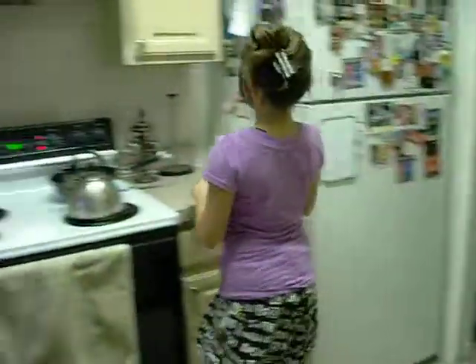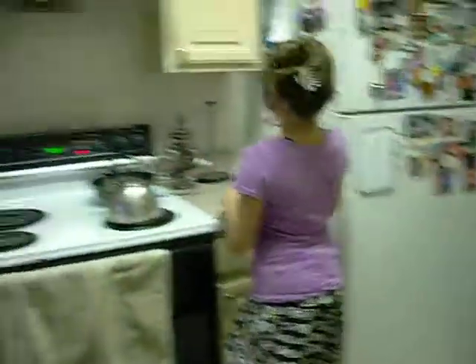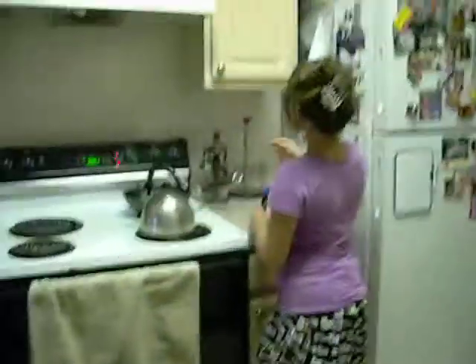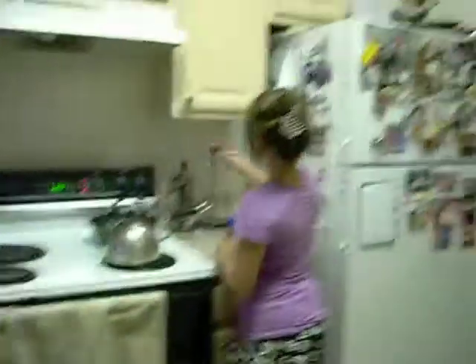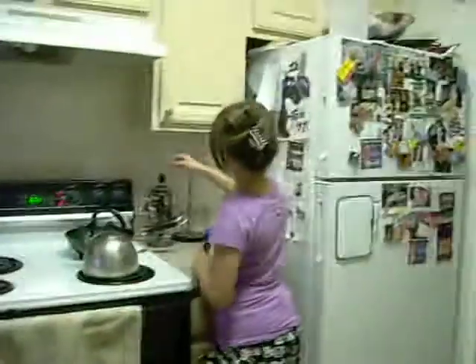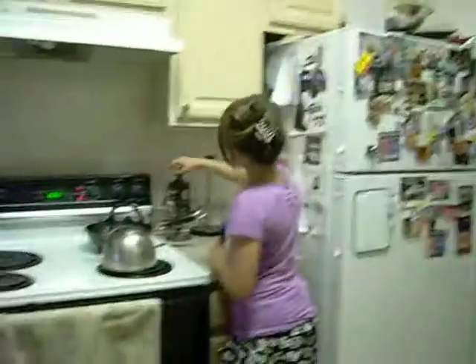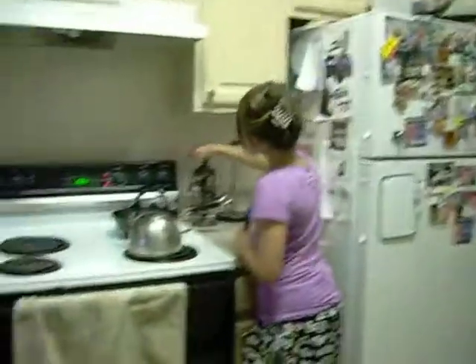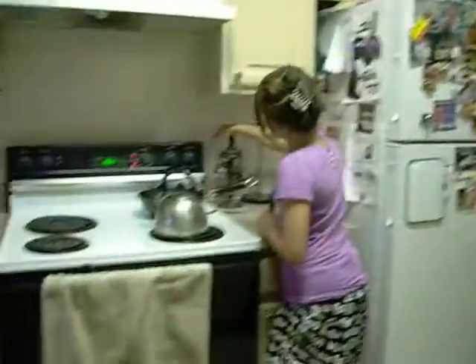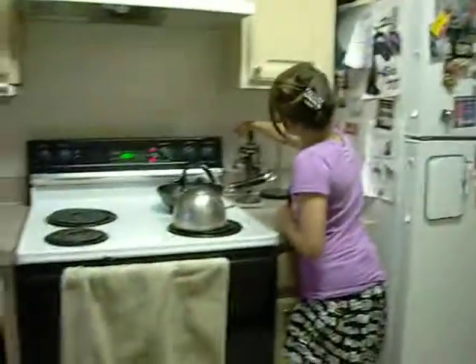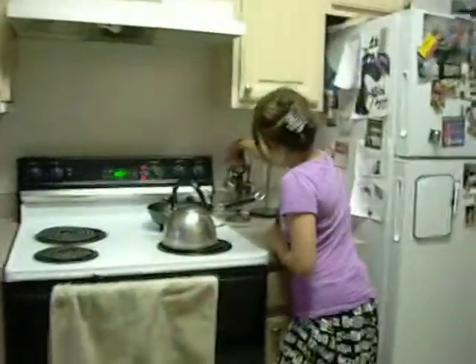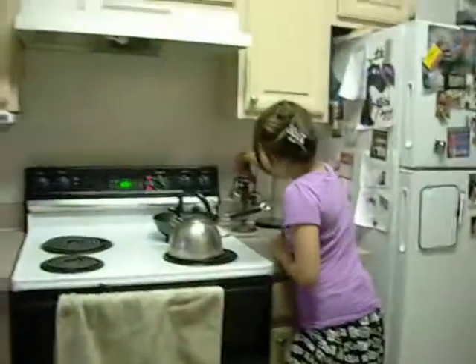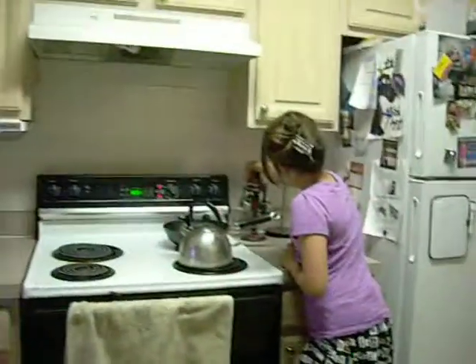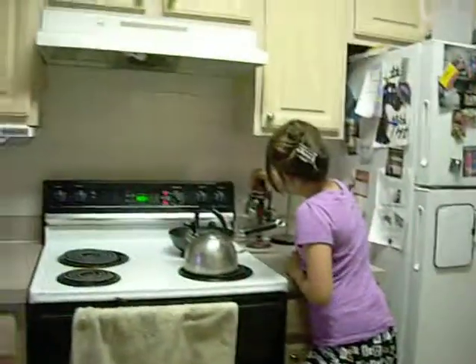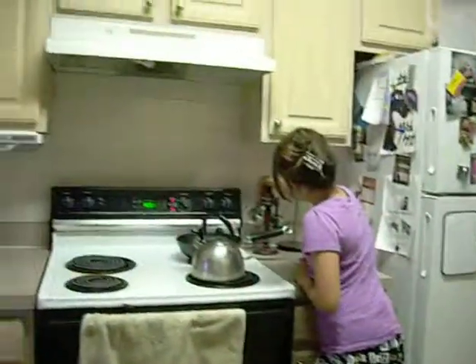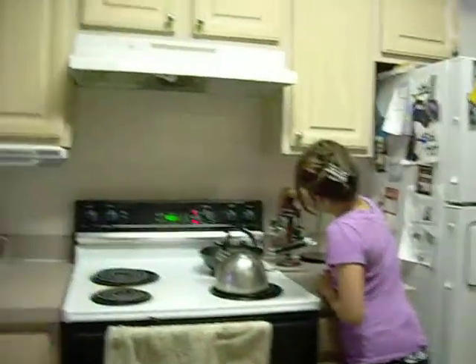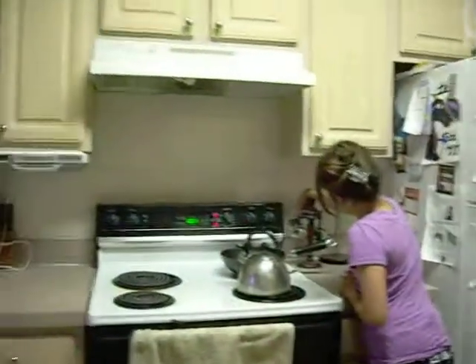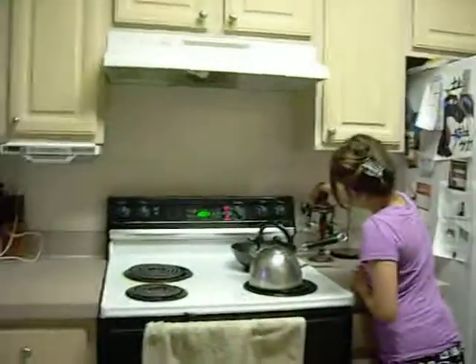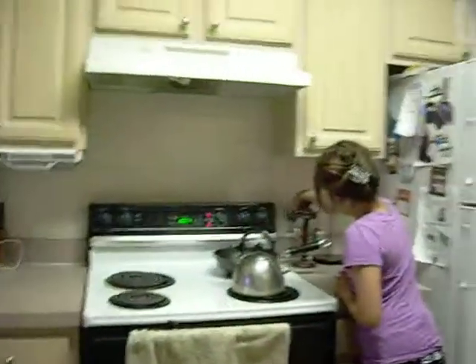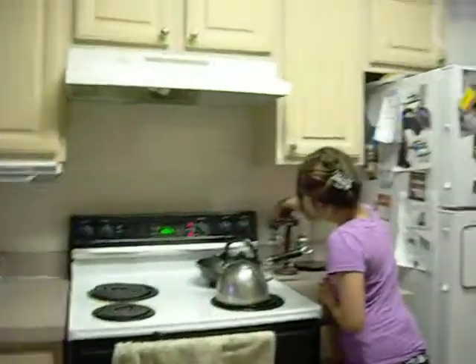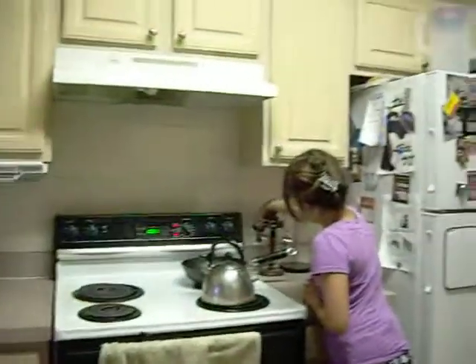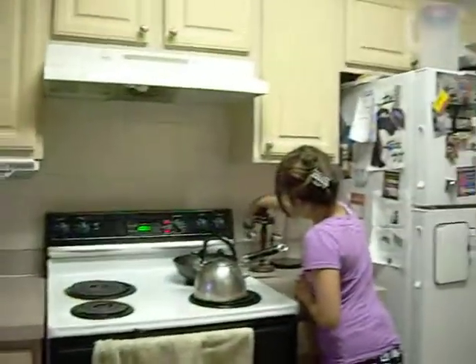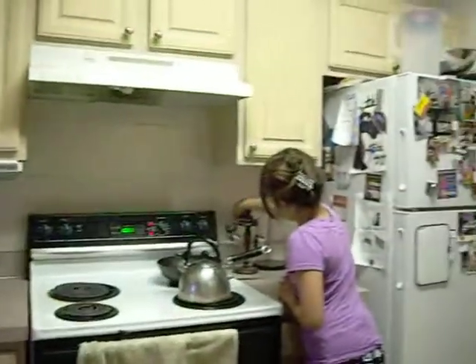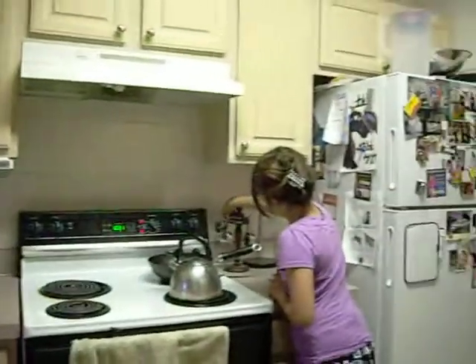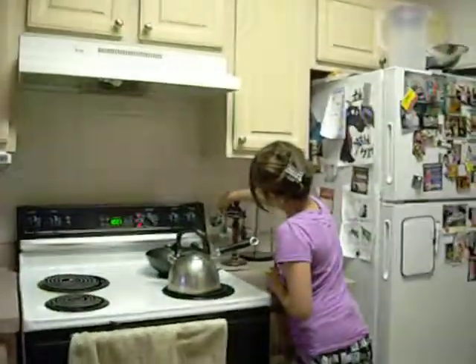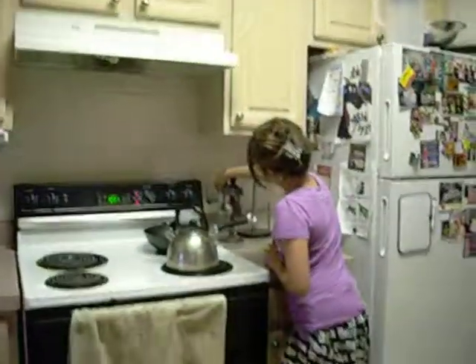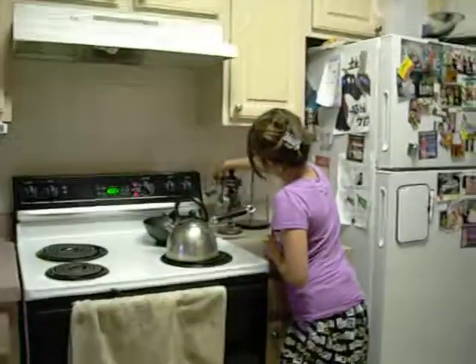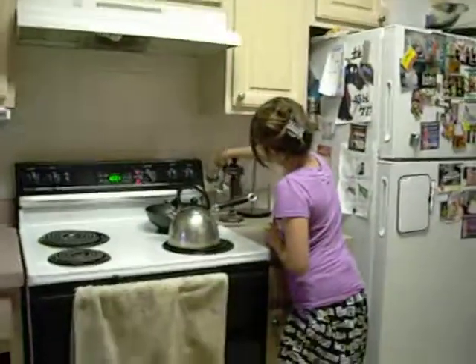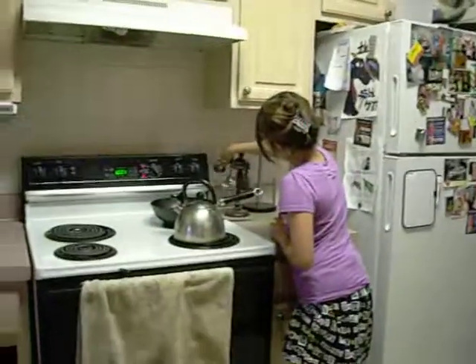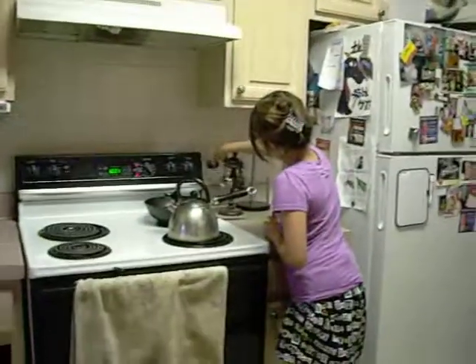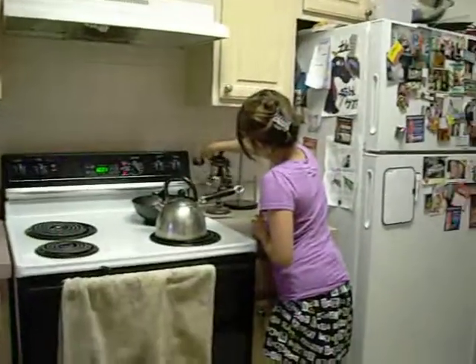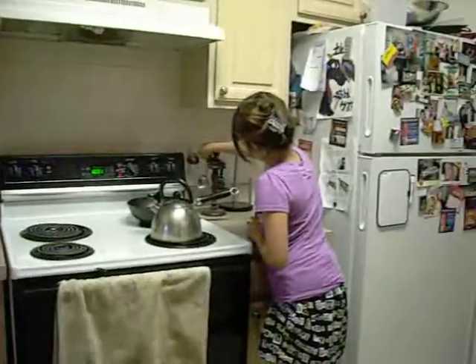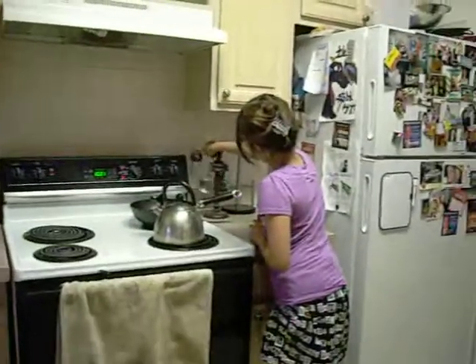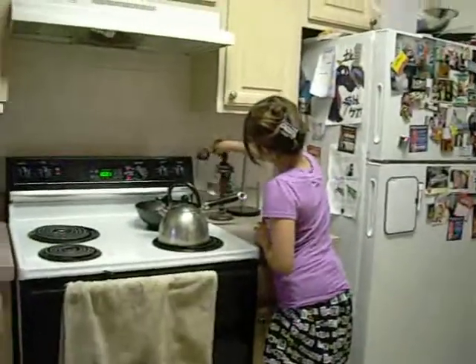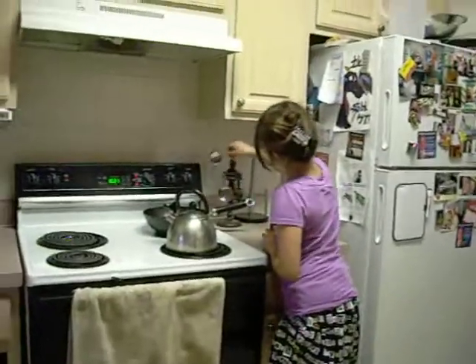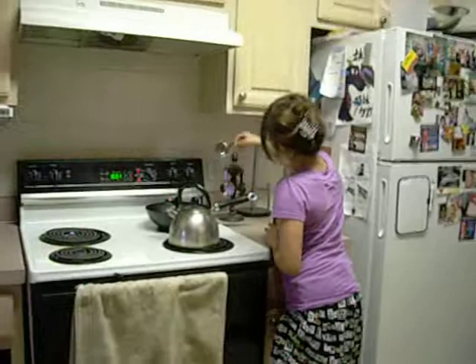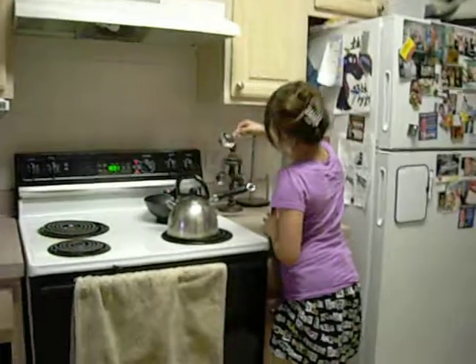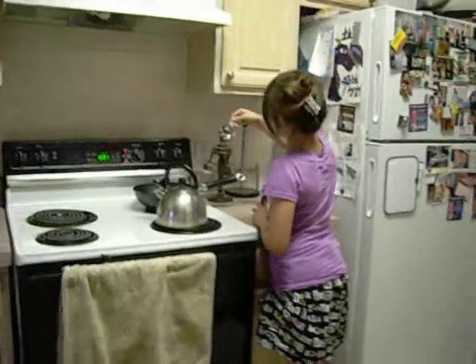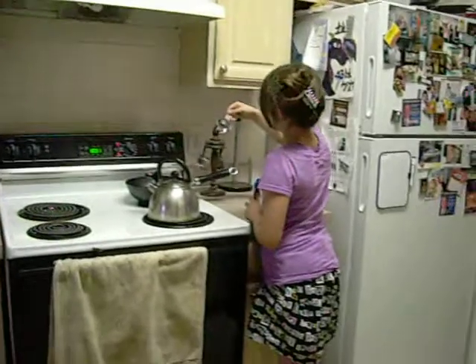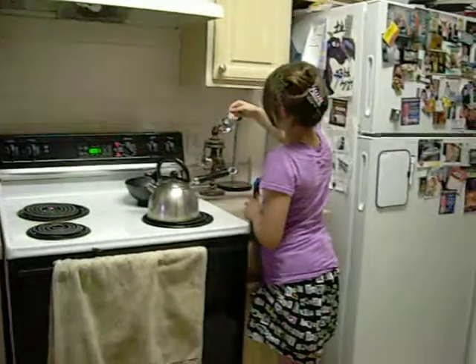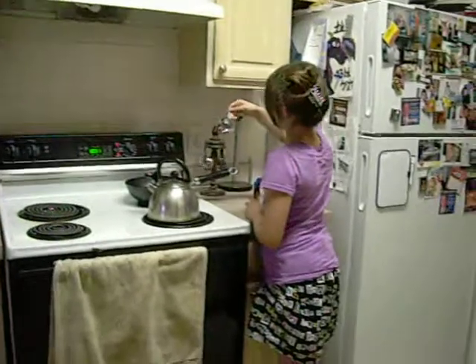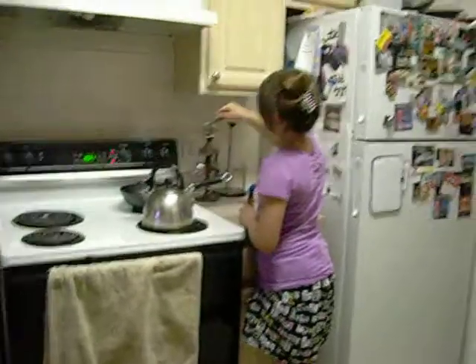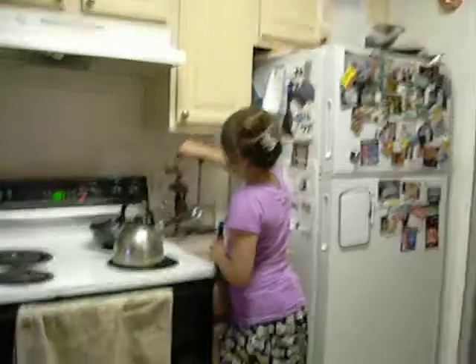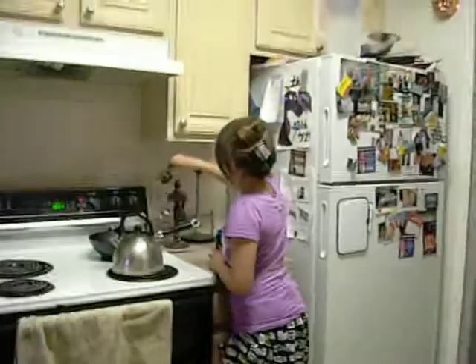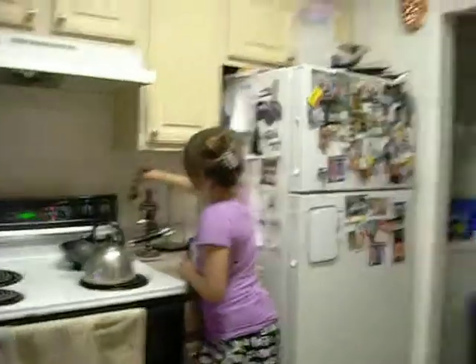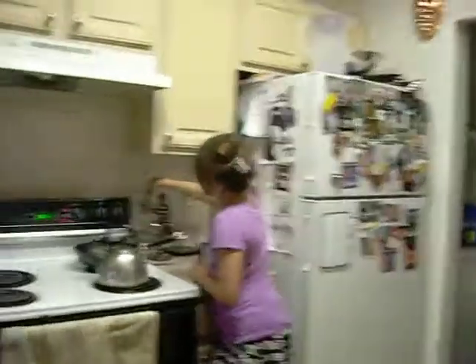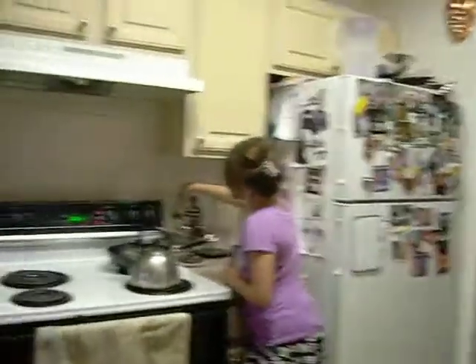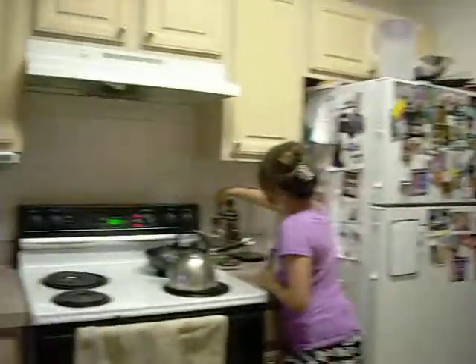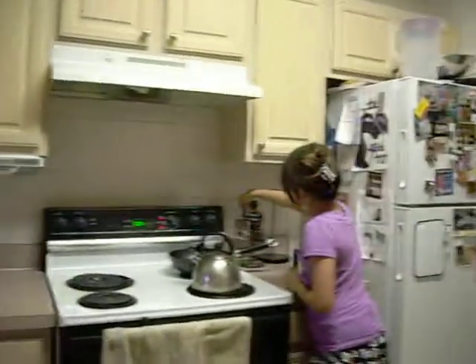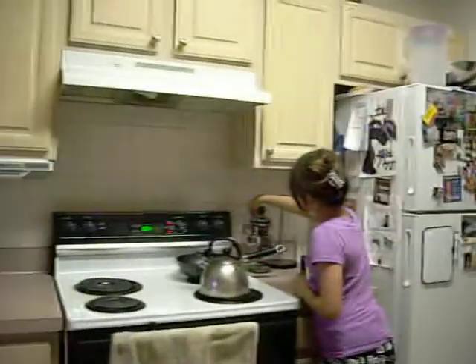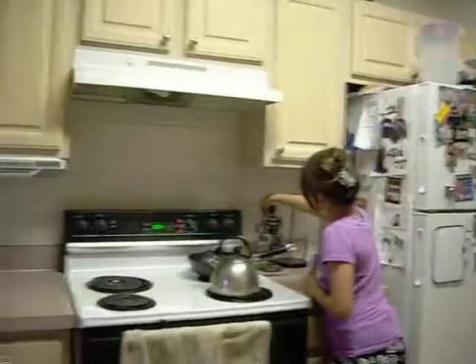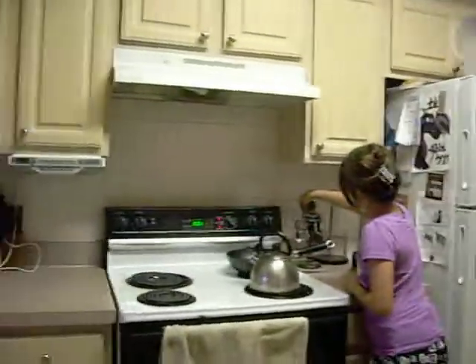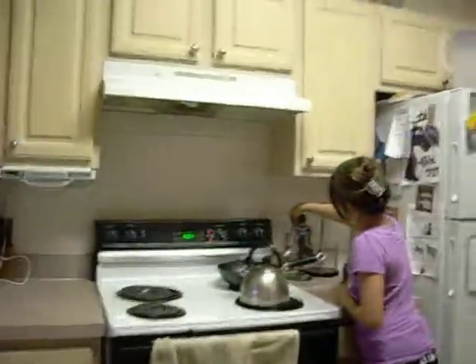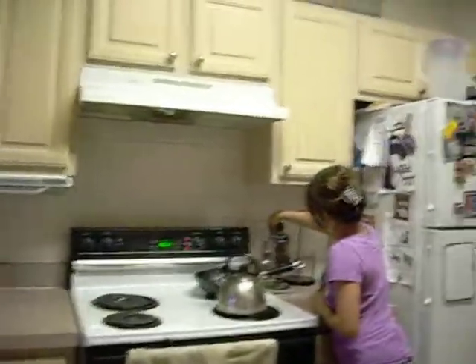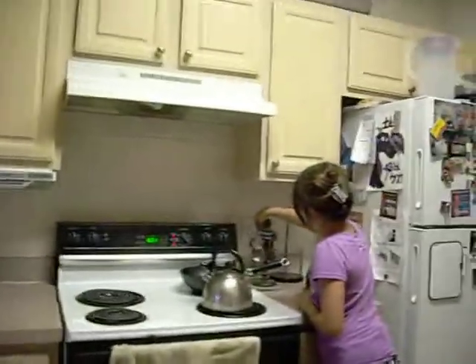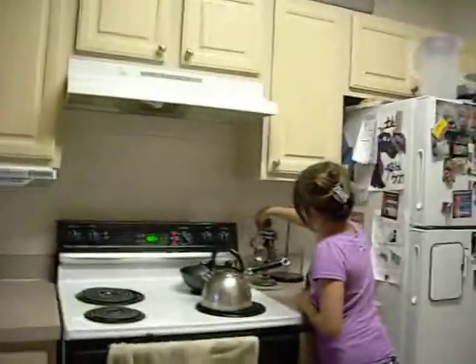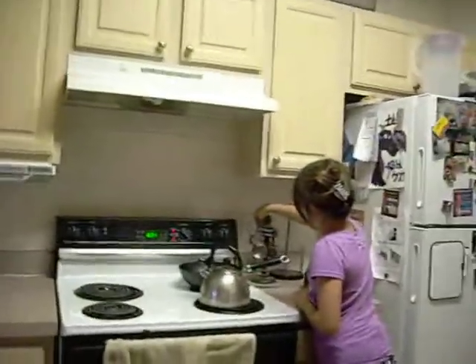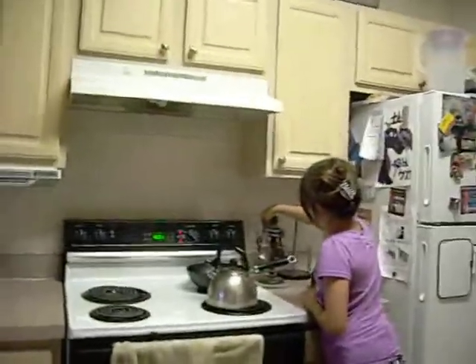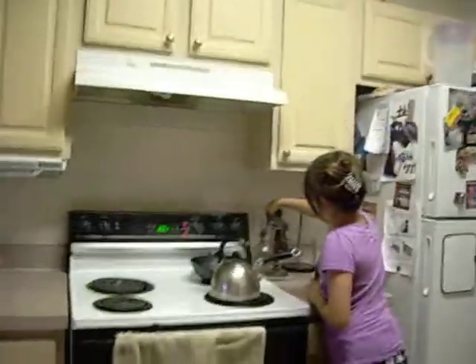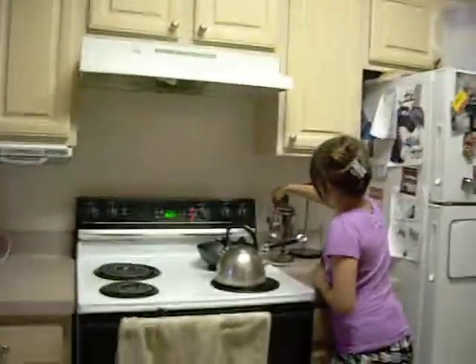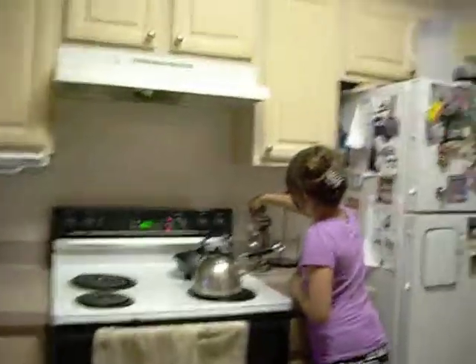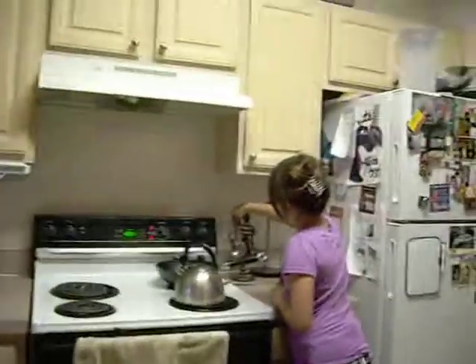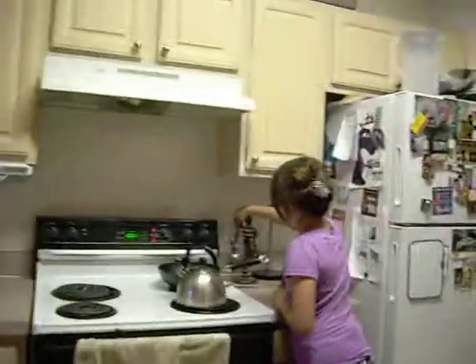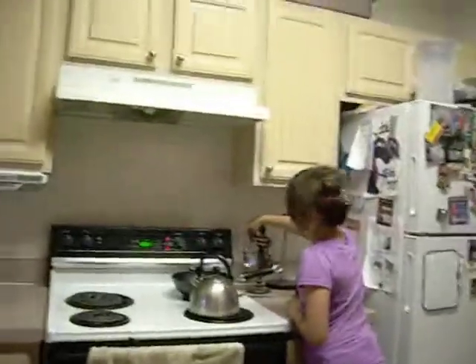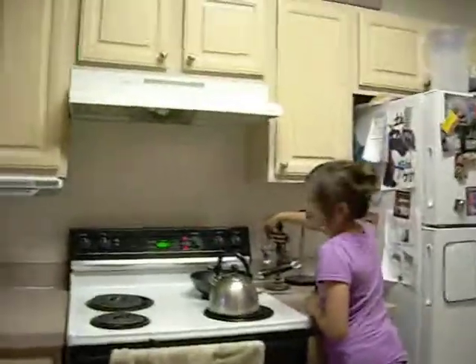One tablespoon. Those are all cups, sweetheart. Those are for the cups. We need tablespoons.